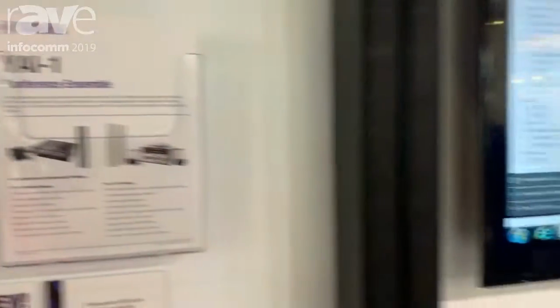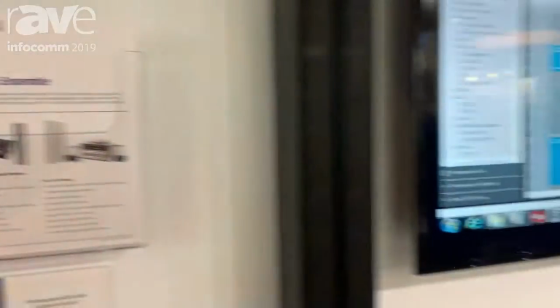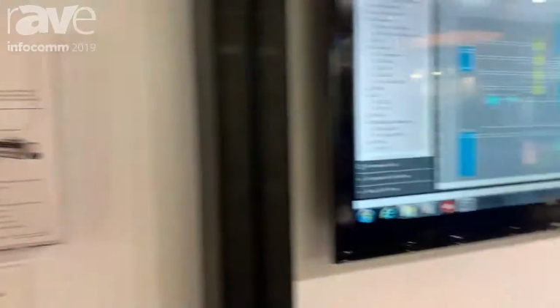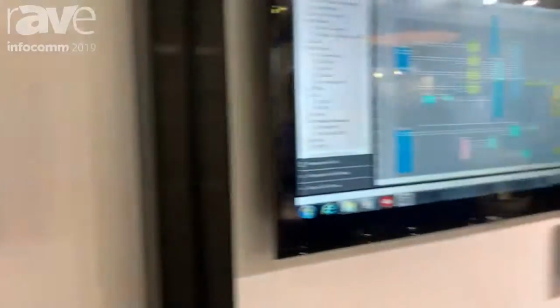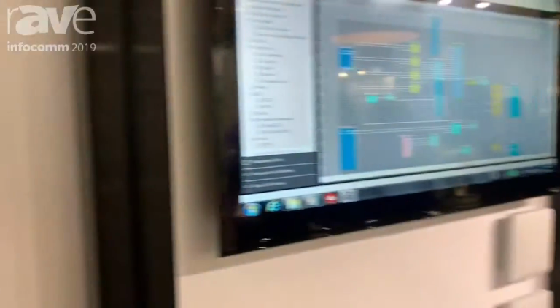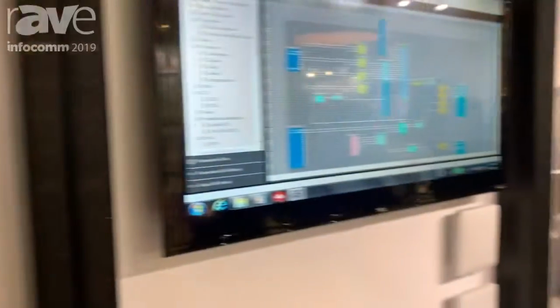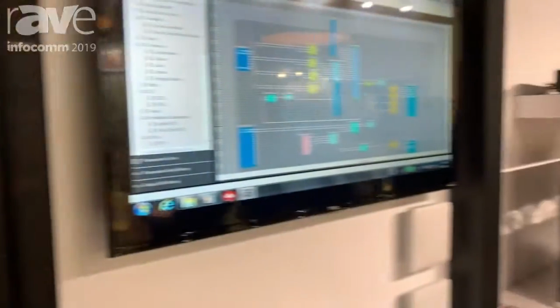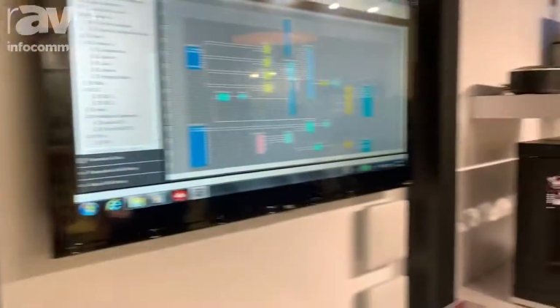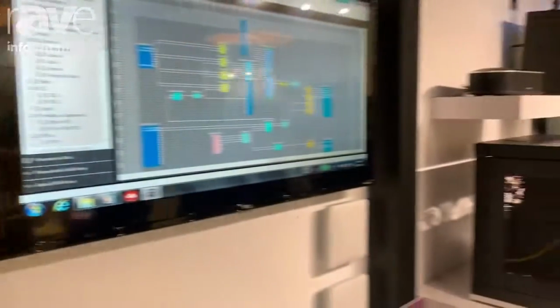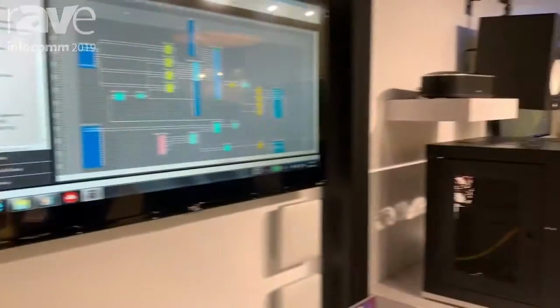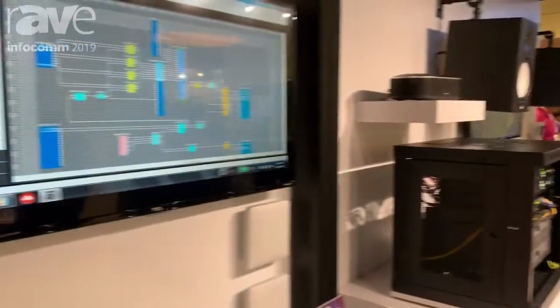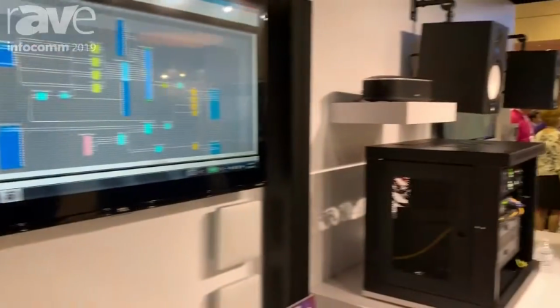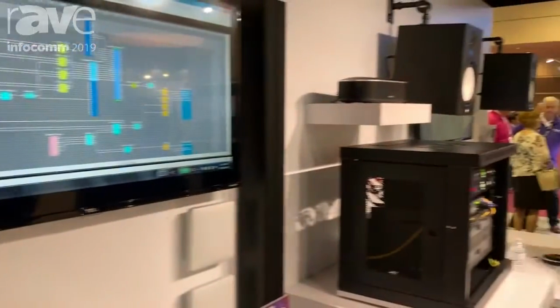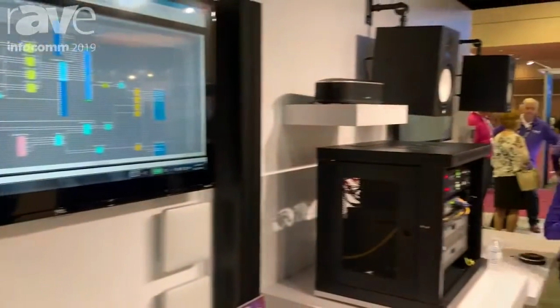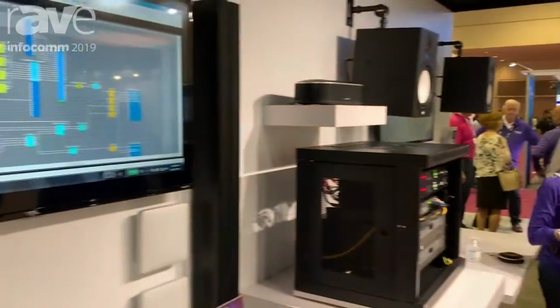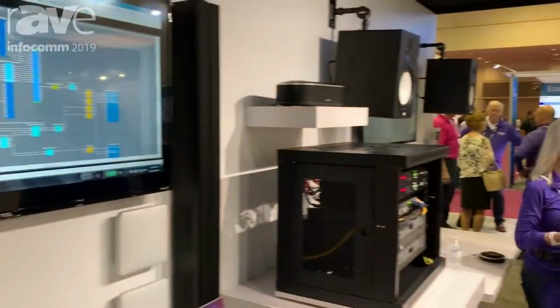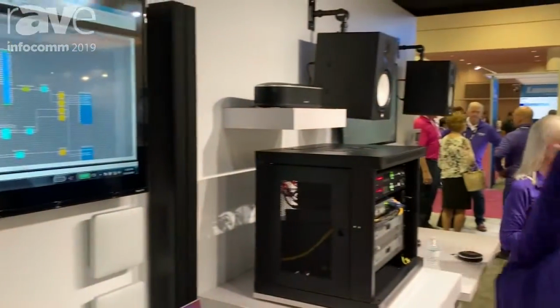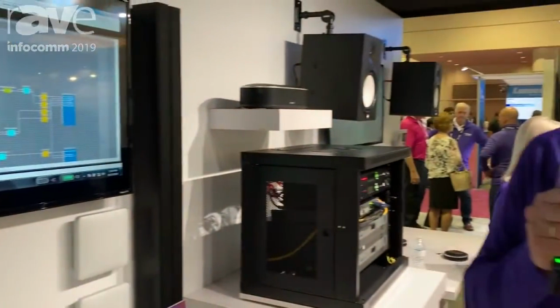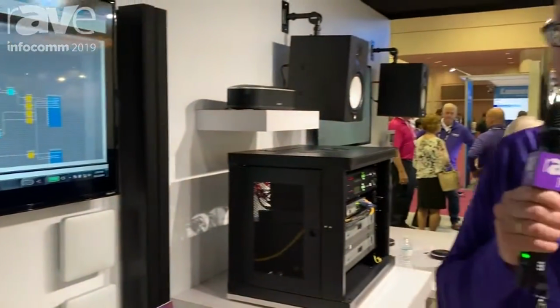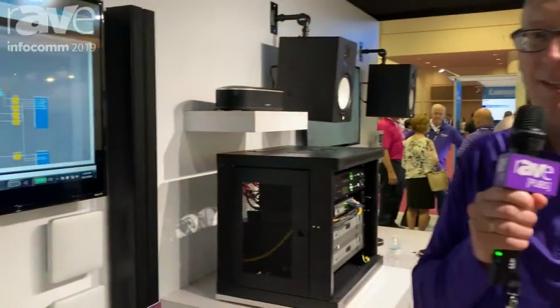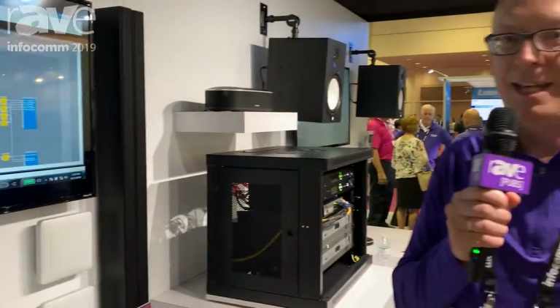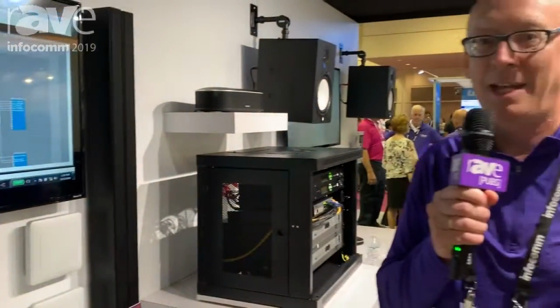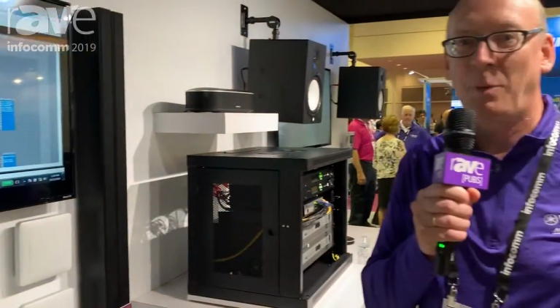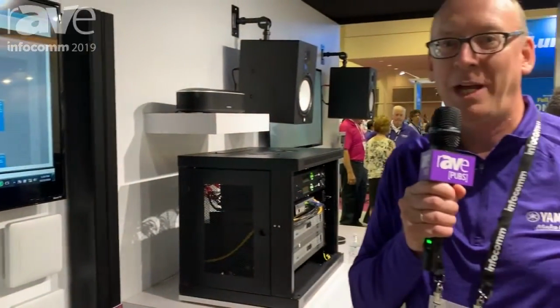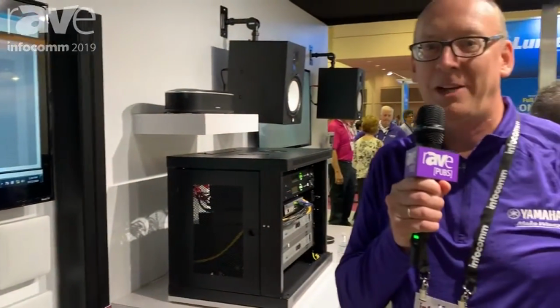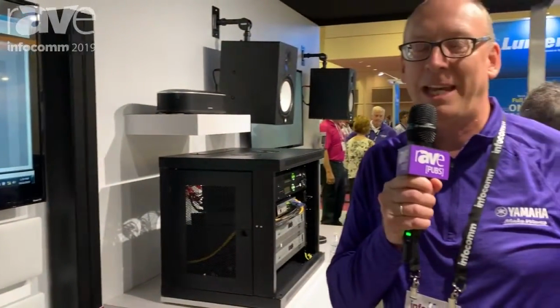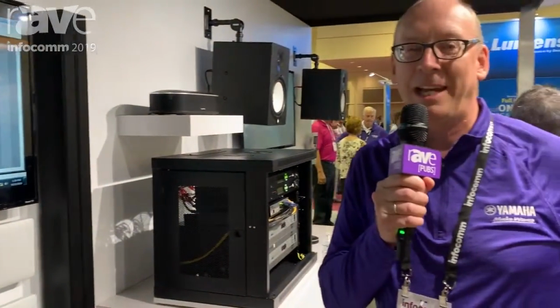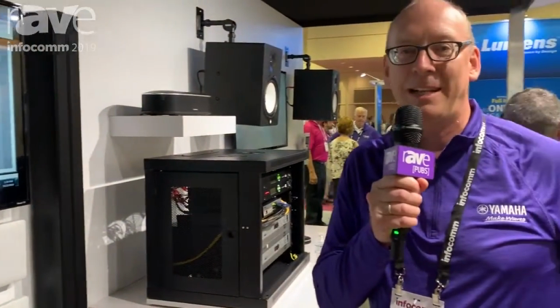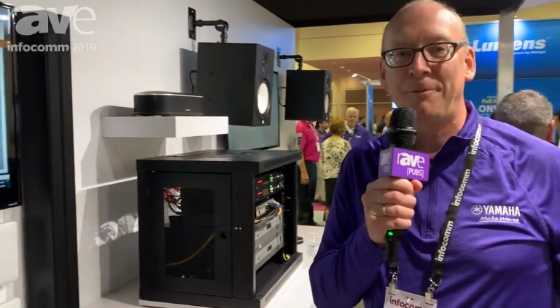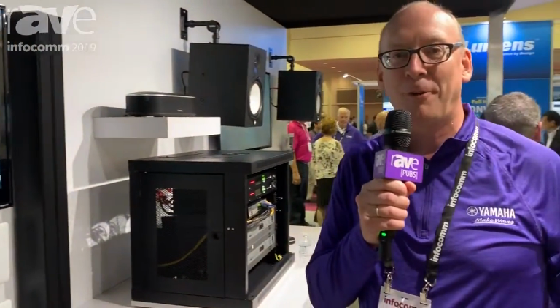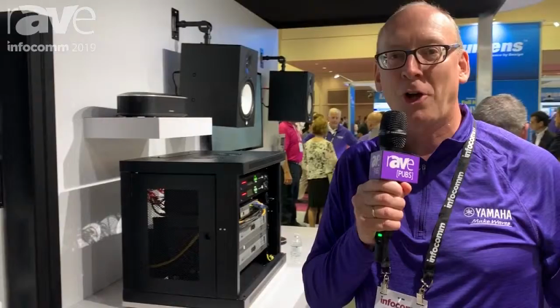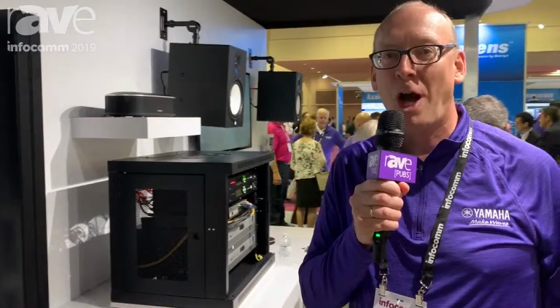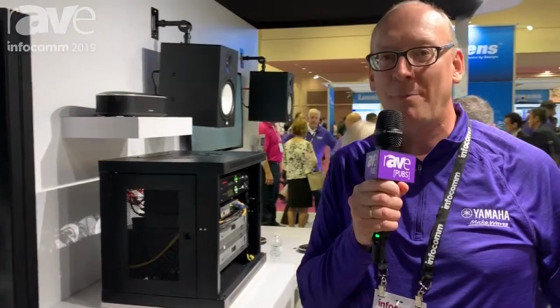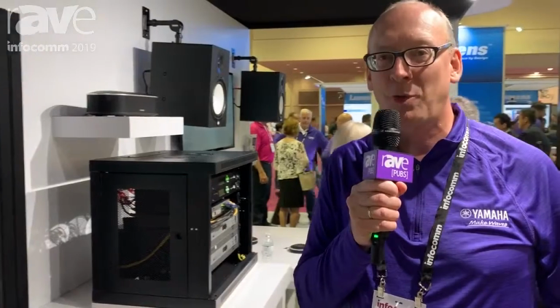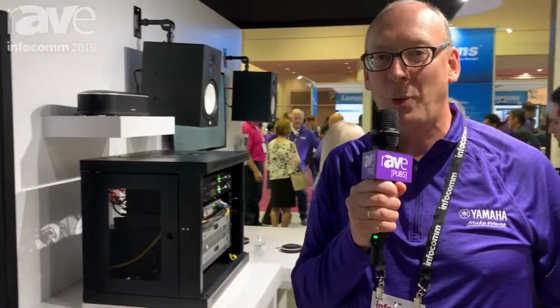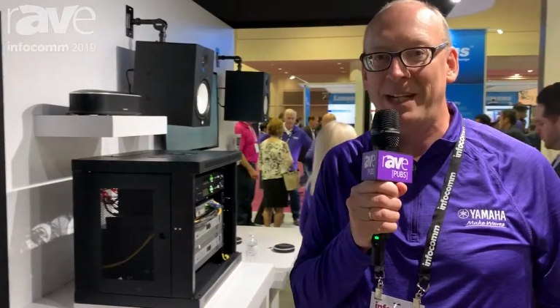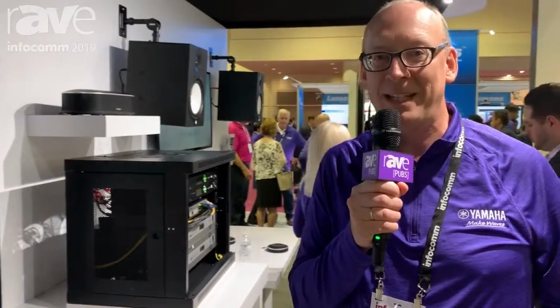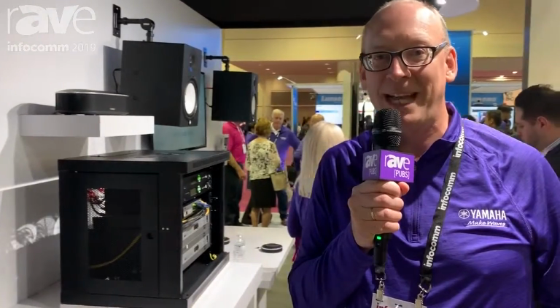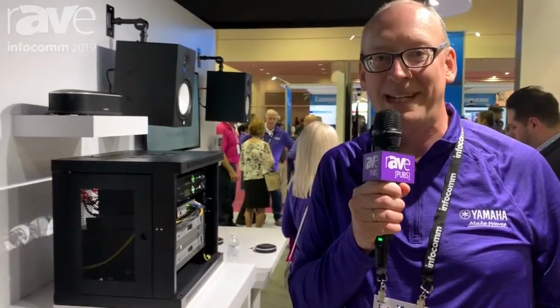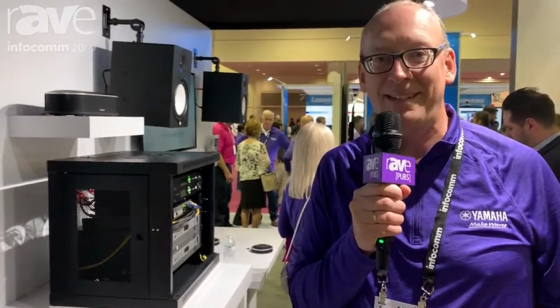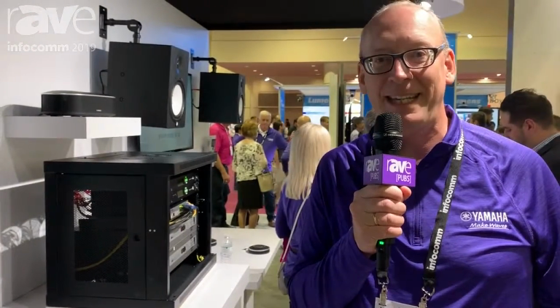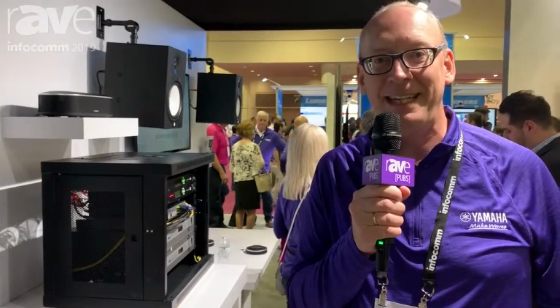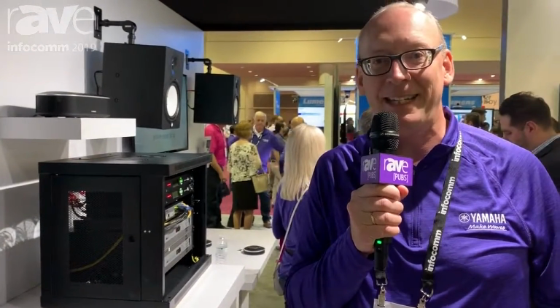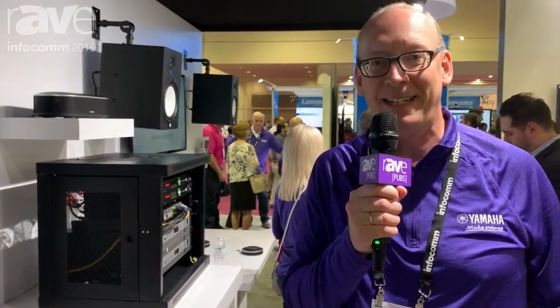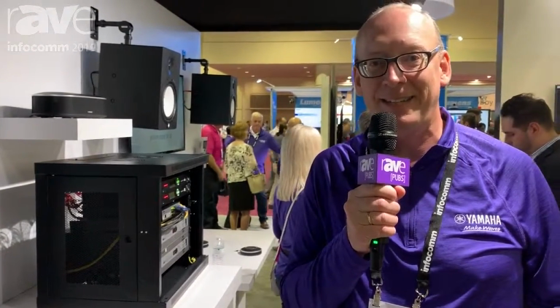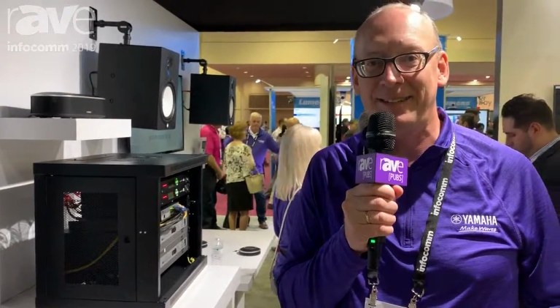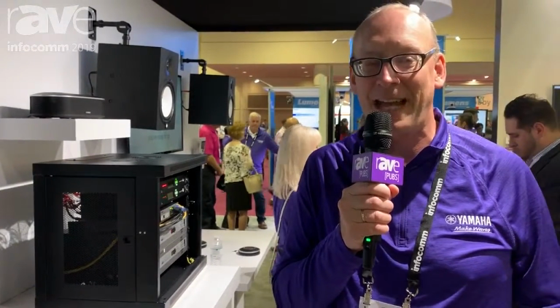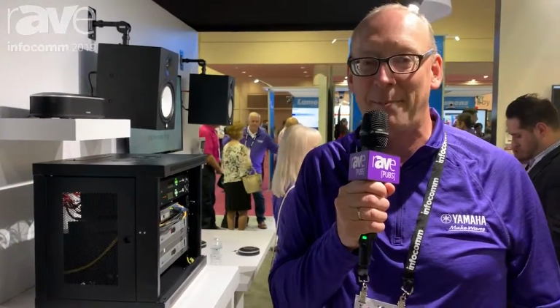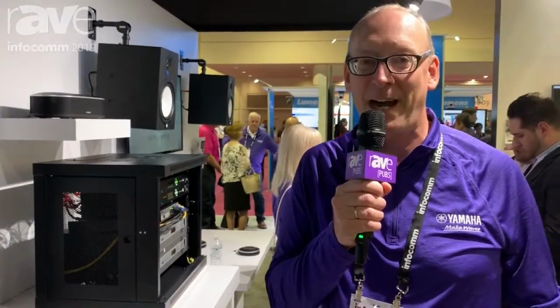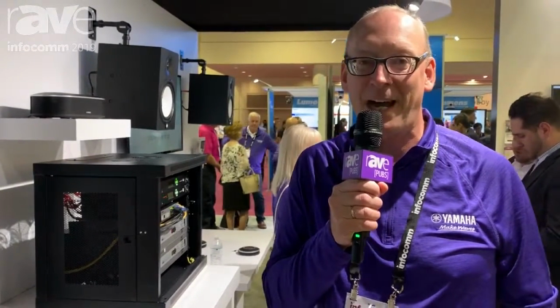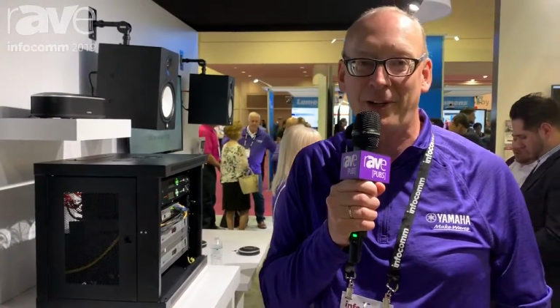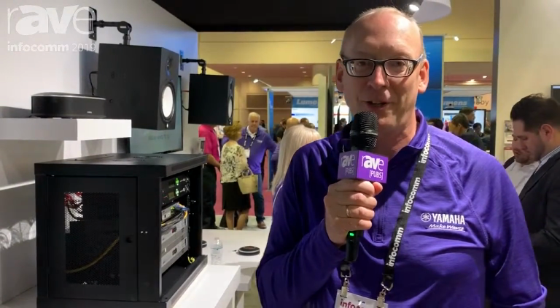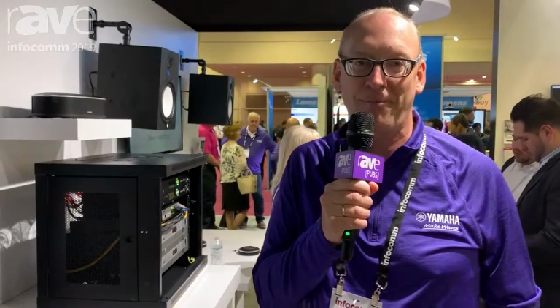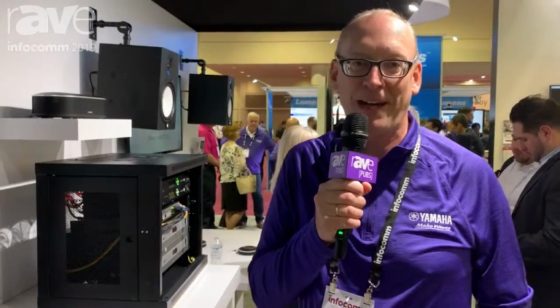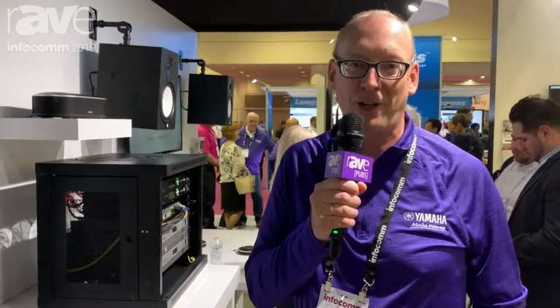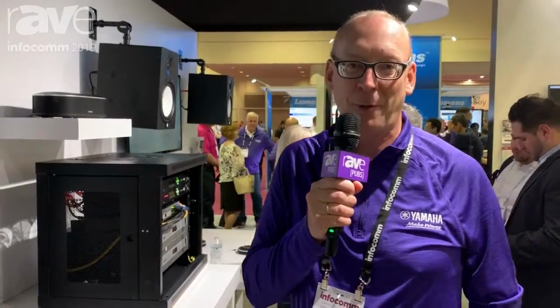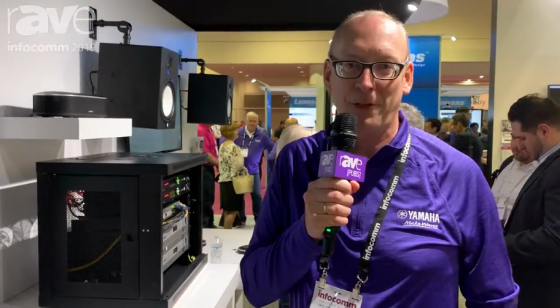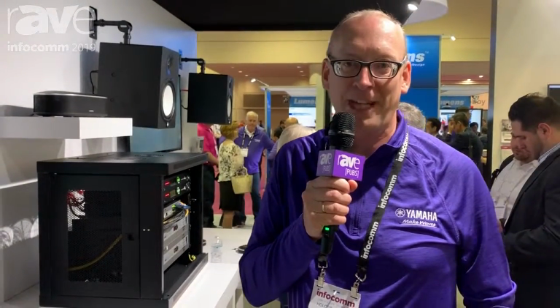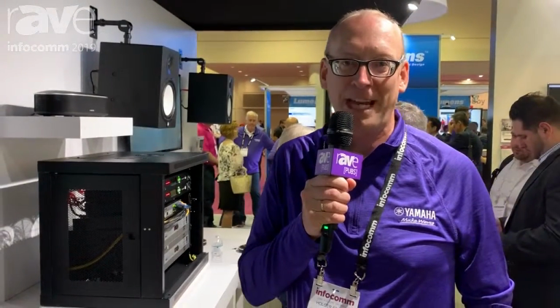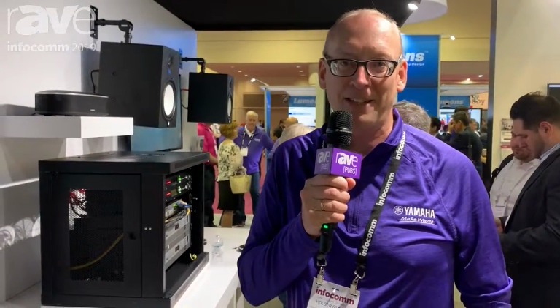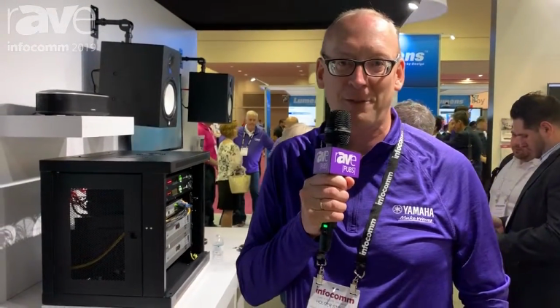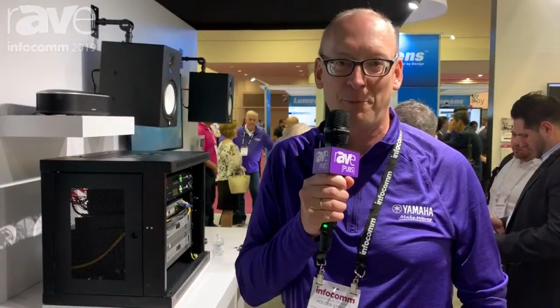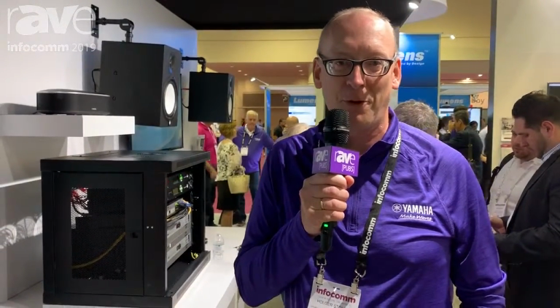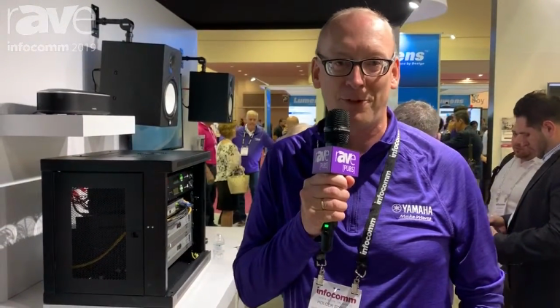Hello, my name is Holger Stoltz and we are here at Infocom 2019 in the Yamaha Unified Communications booth.